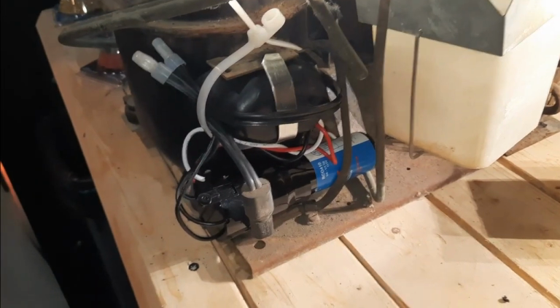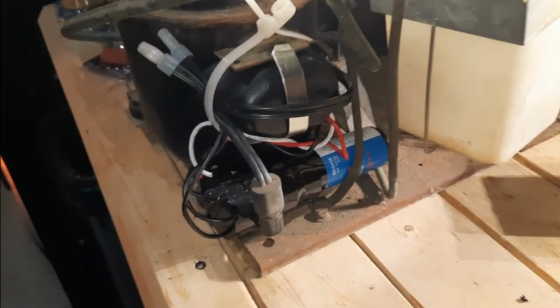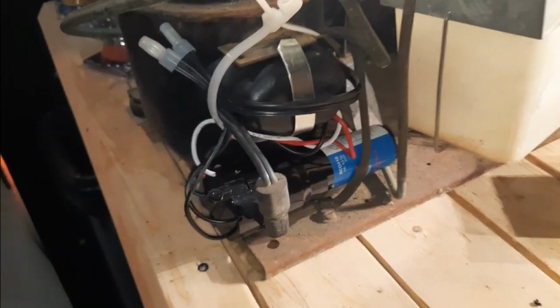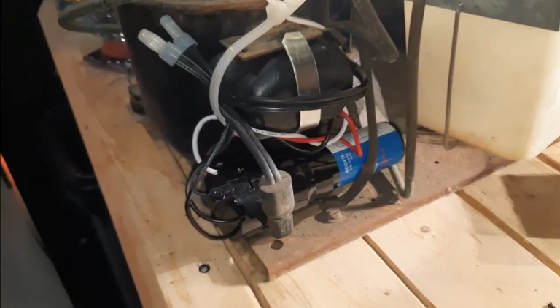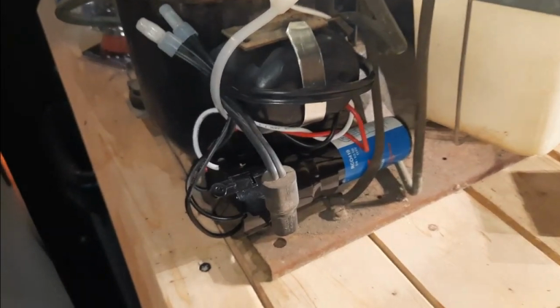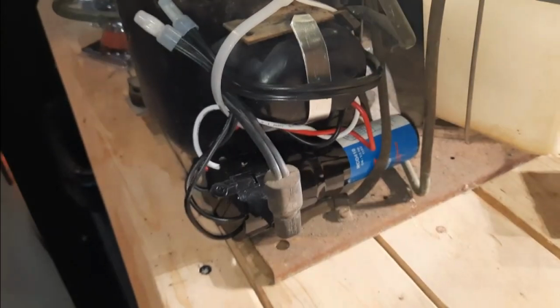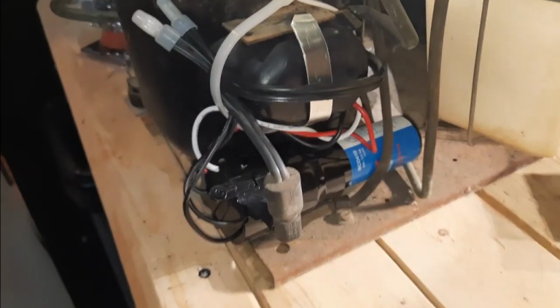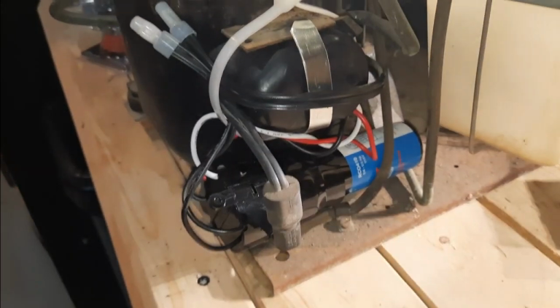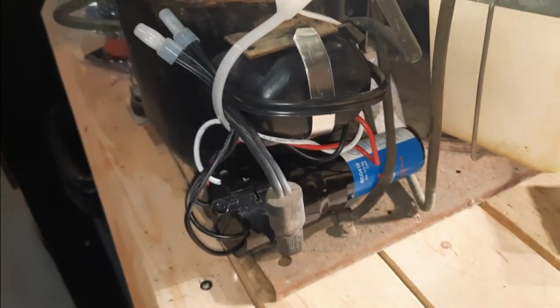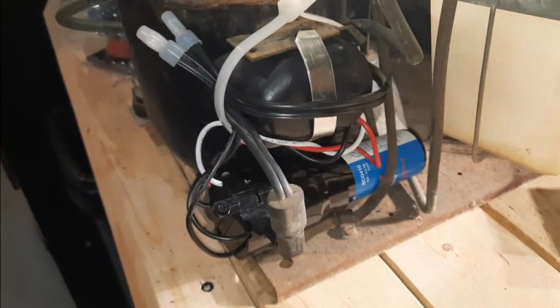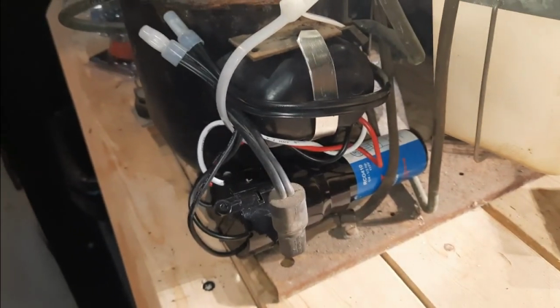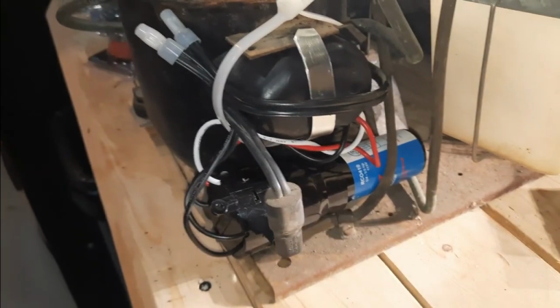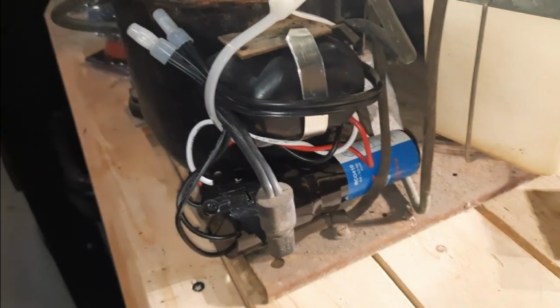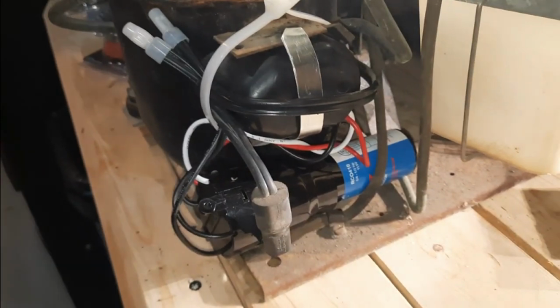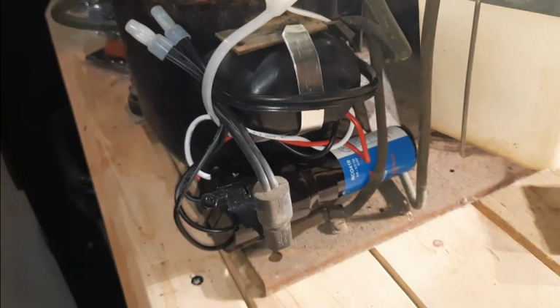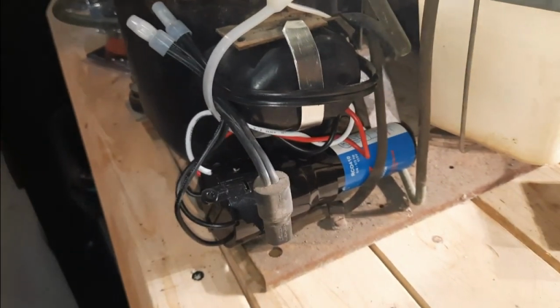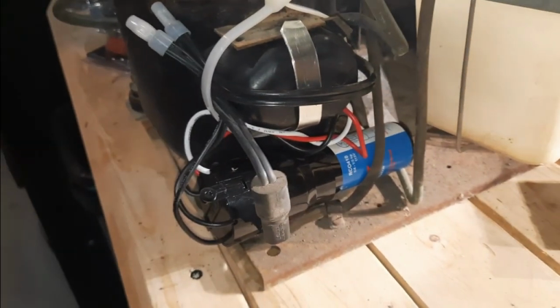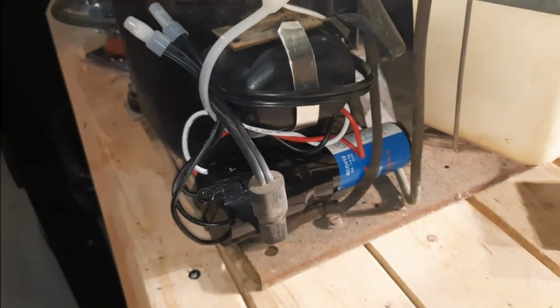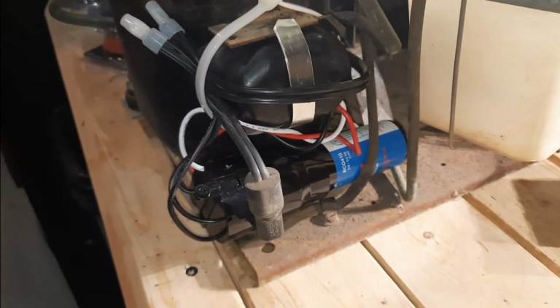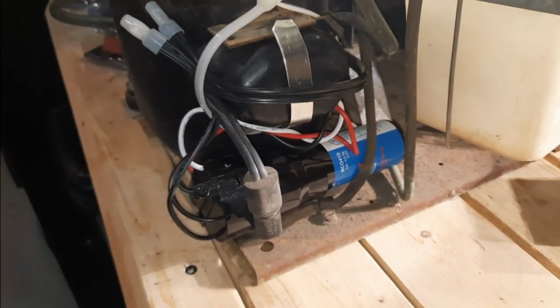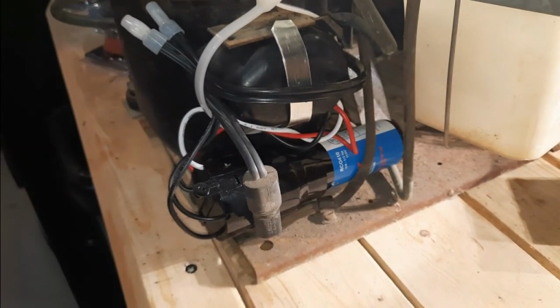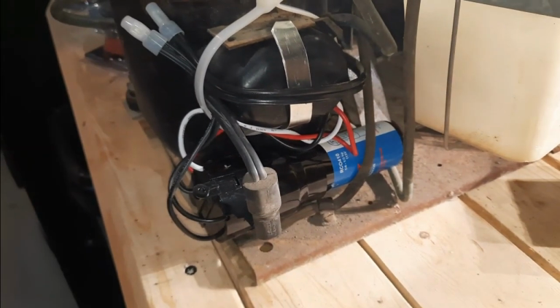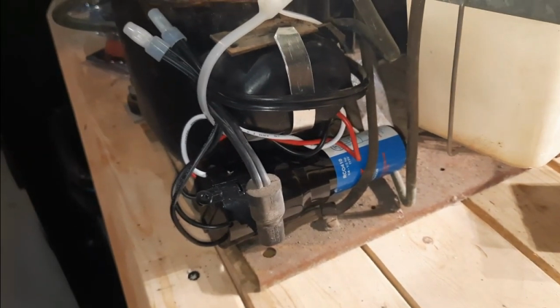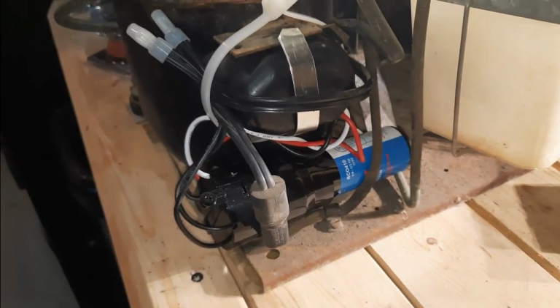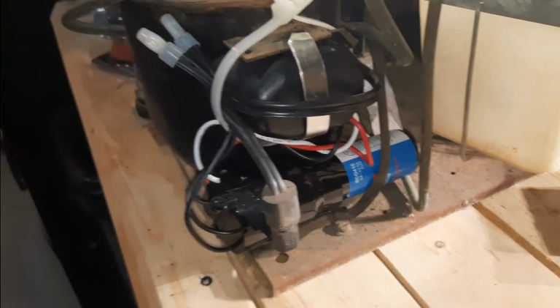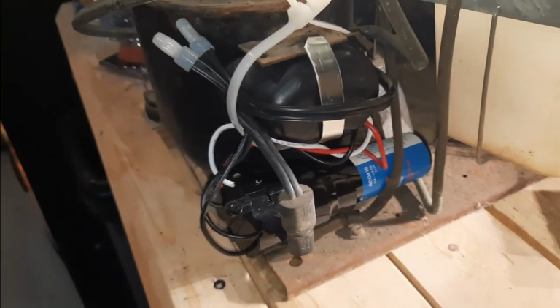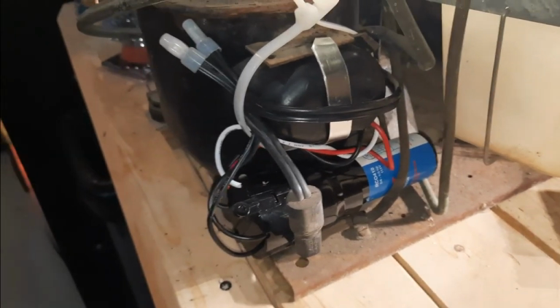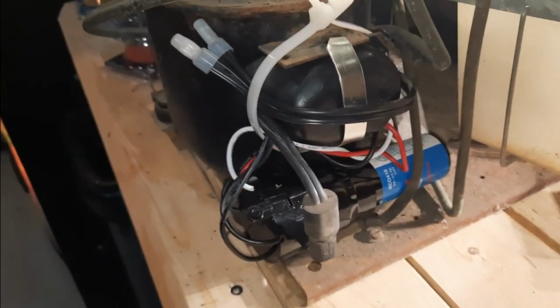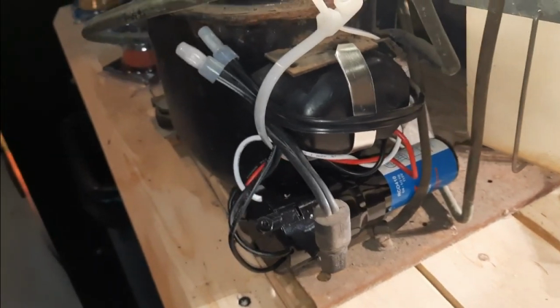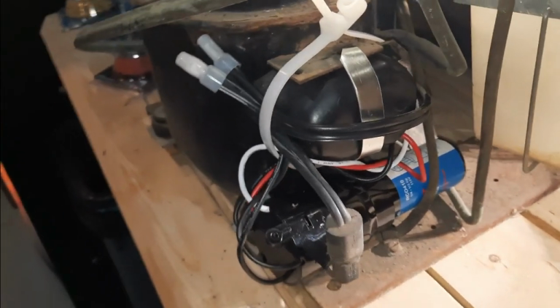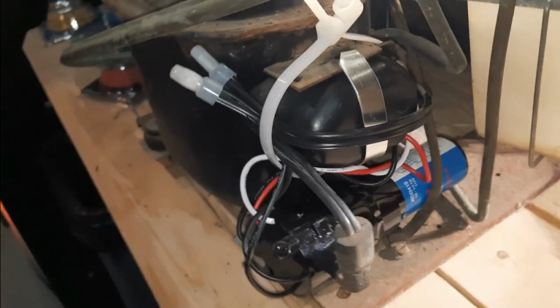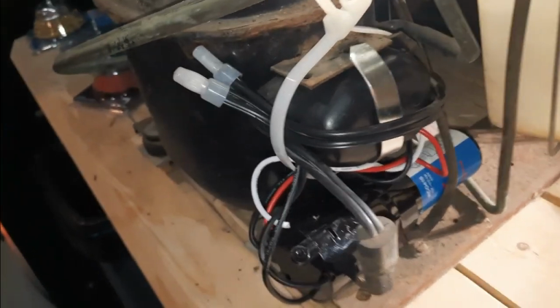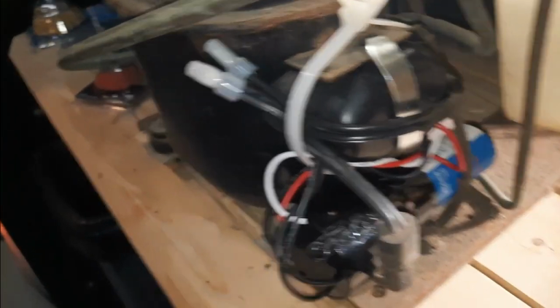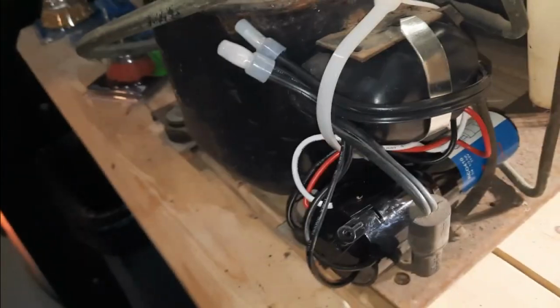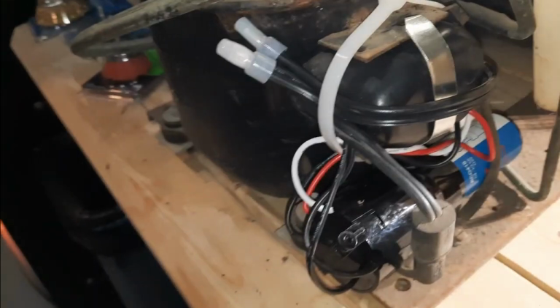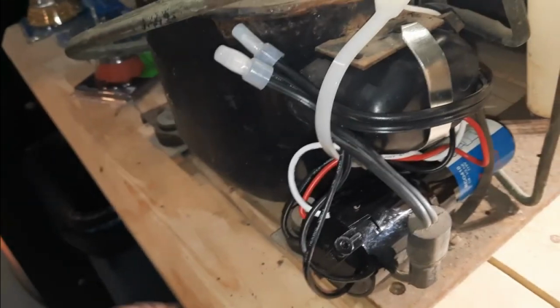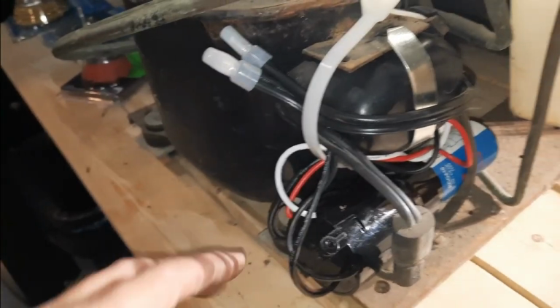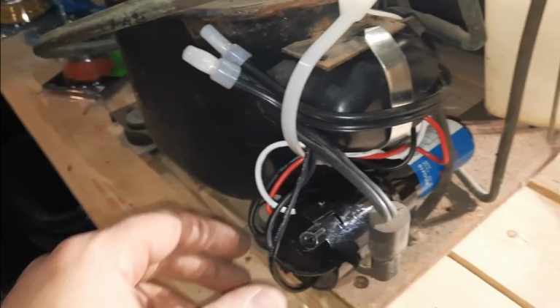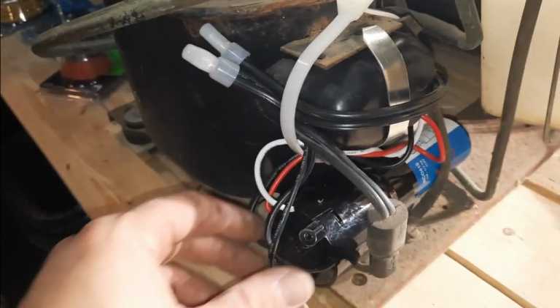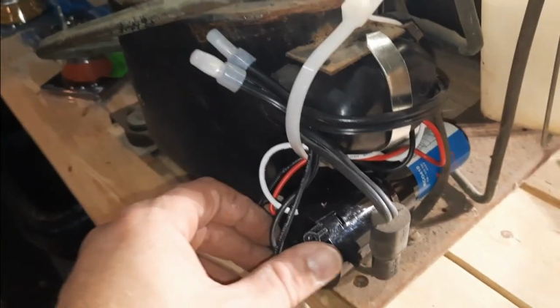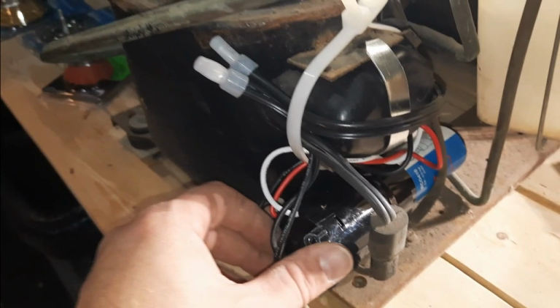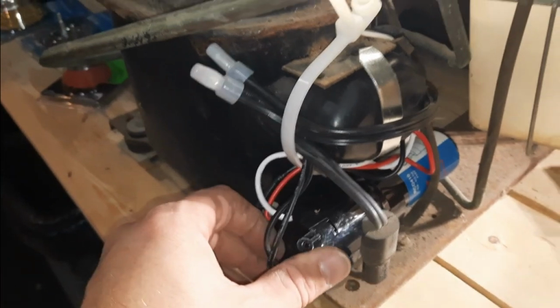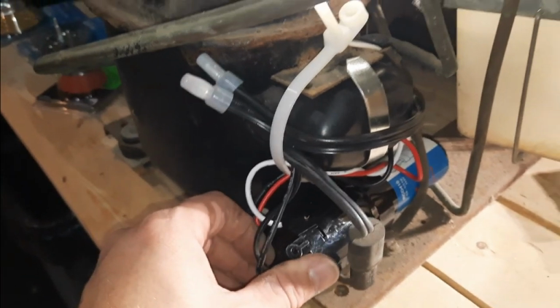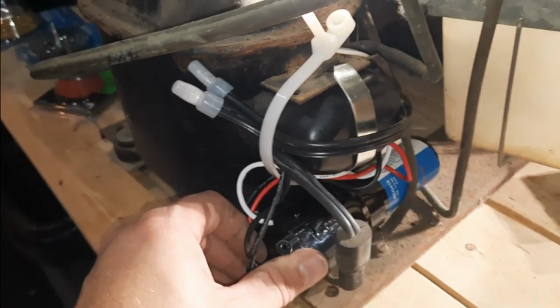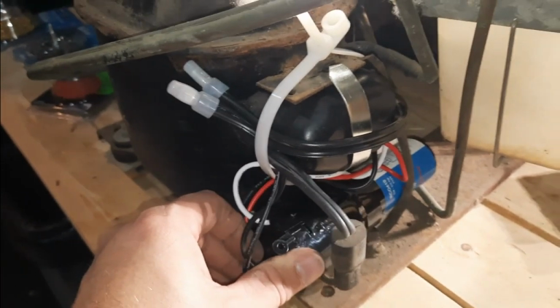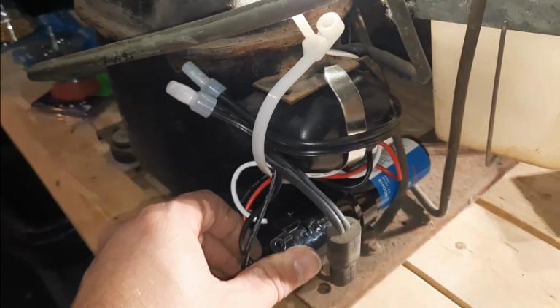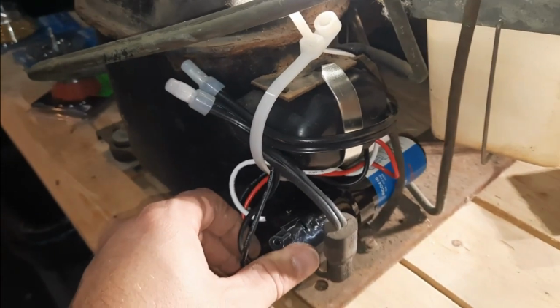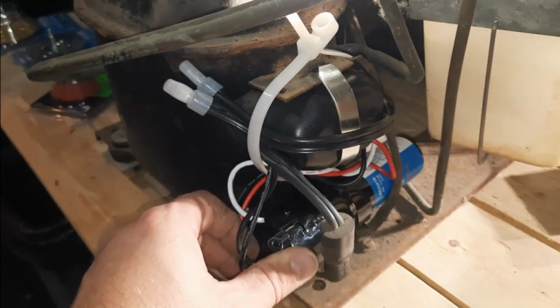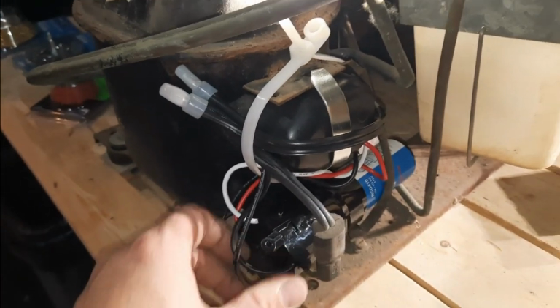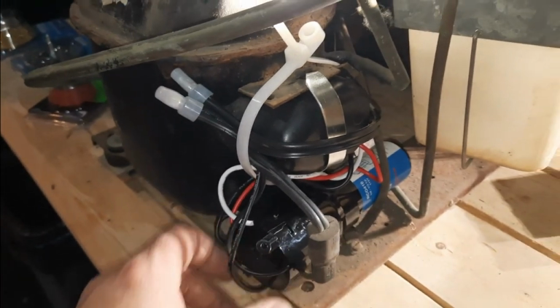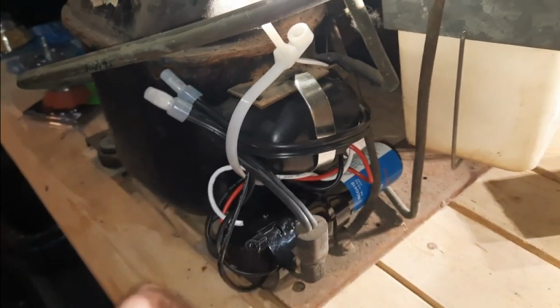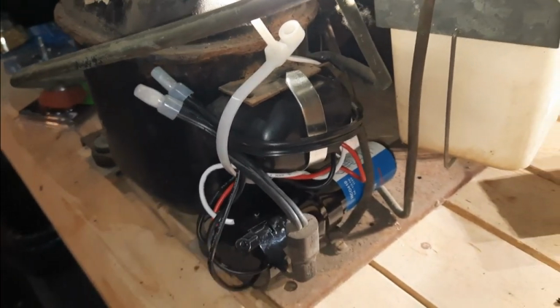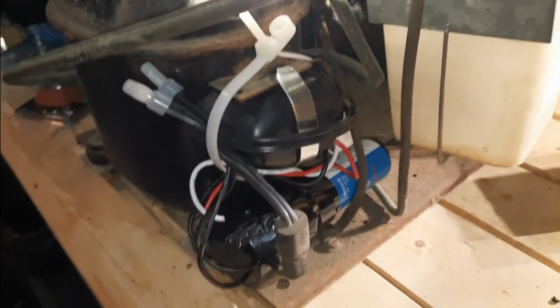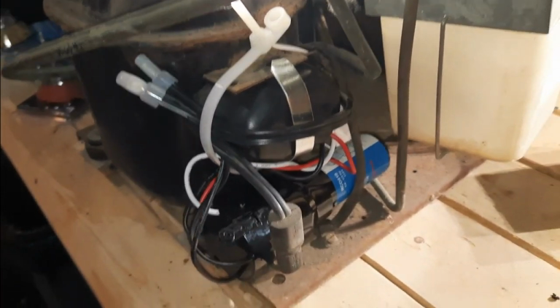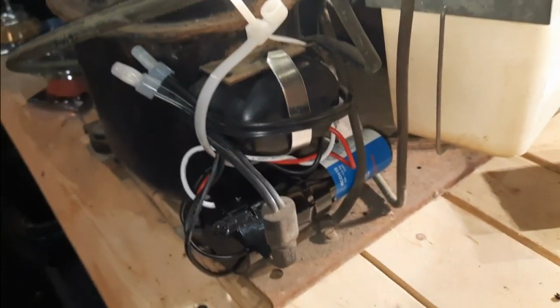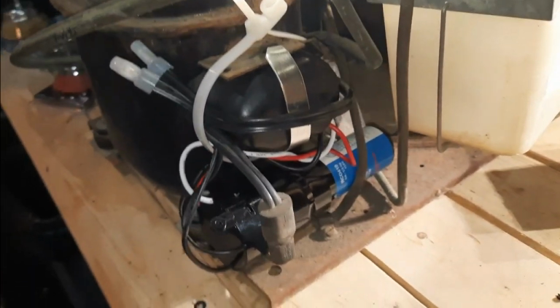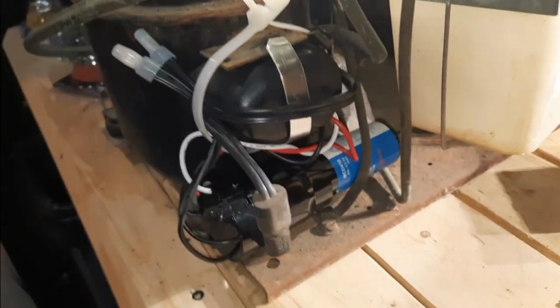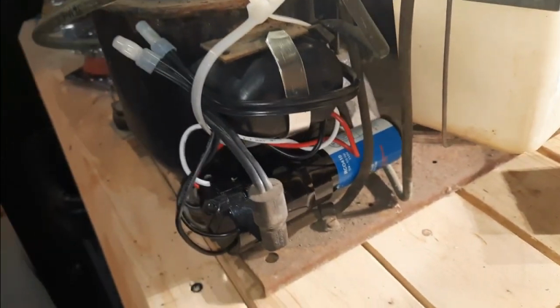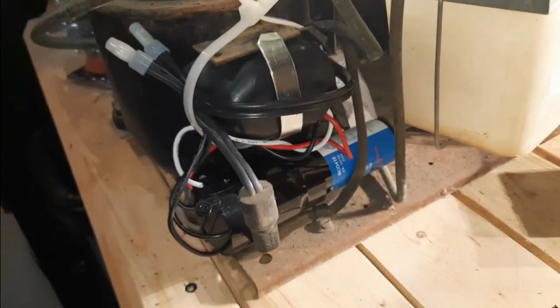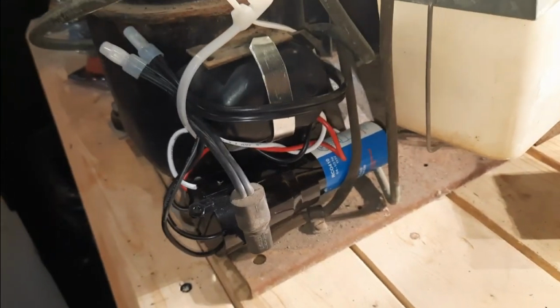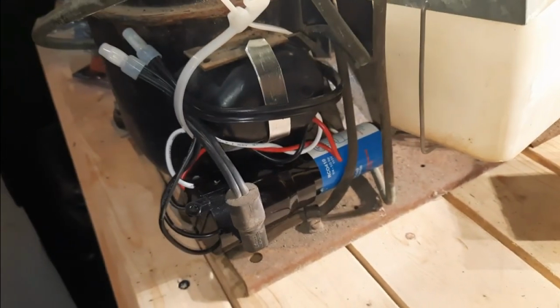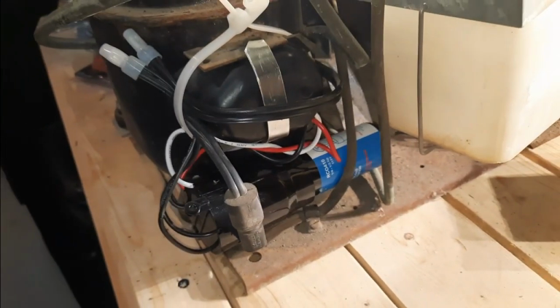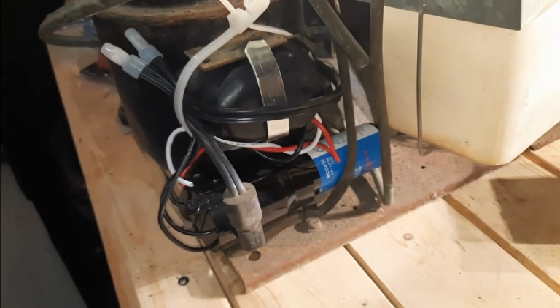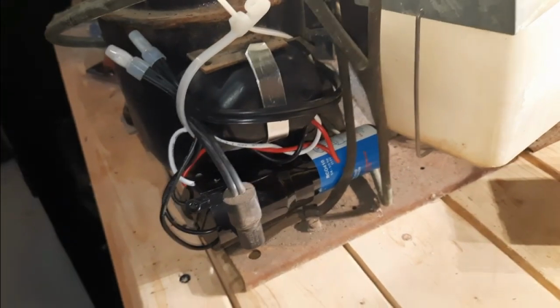I installed a three-in-one because the compressor didn't want to start, but it fires up fine with this on there now.